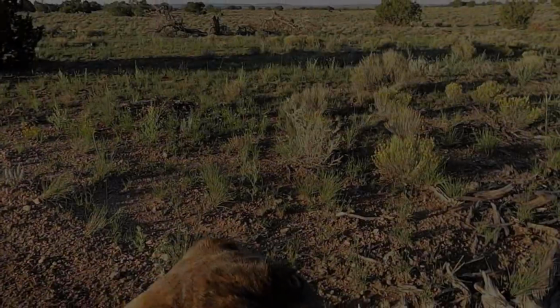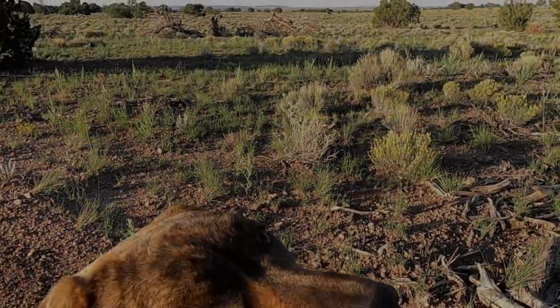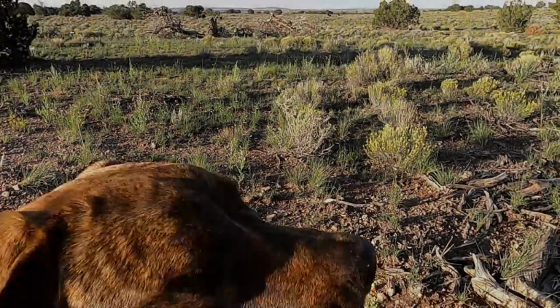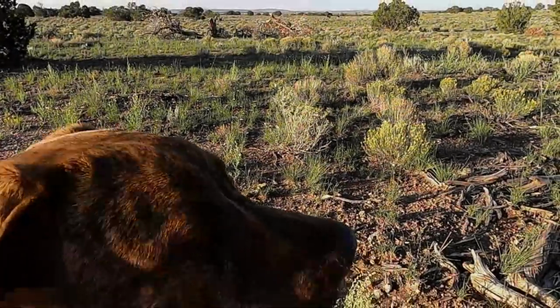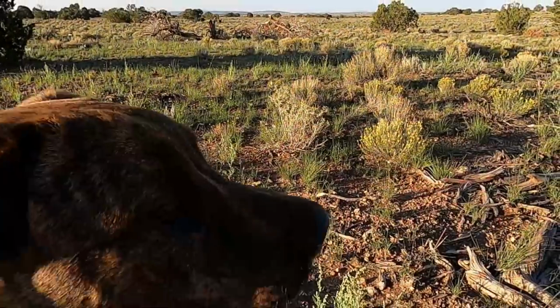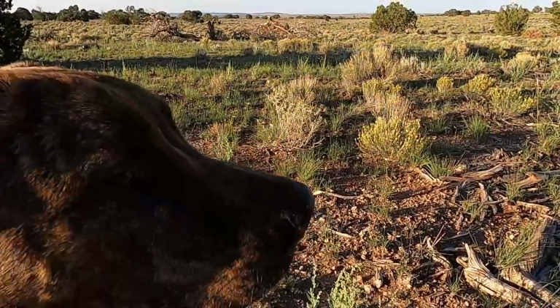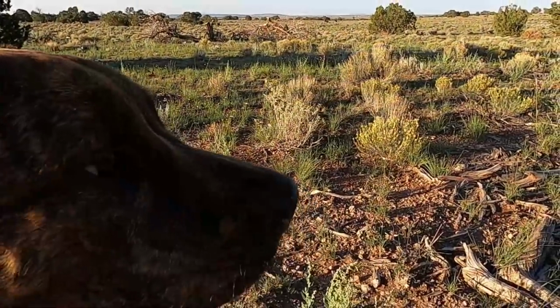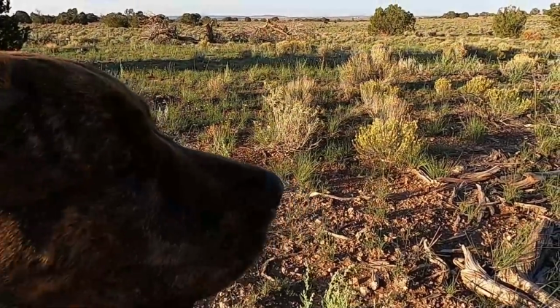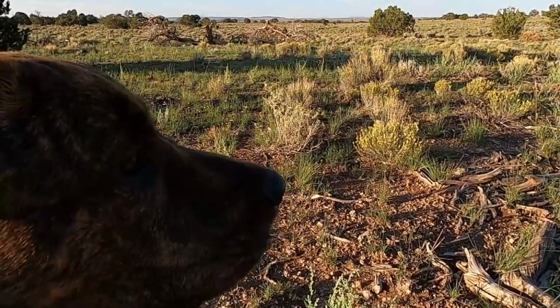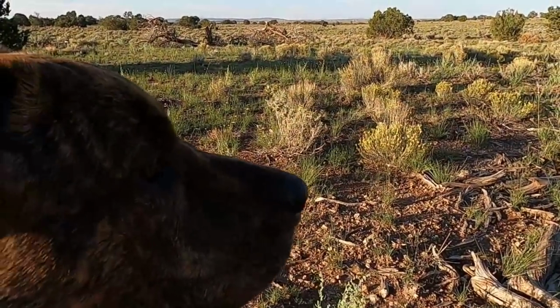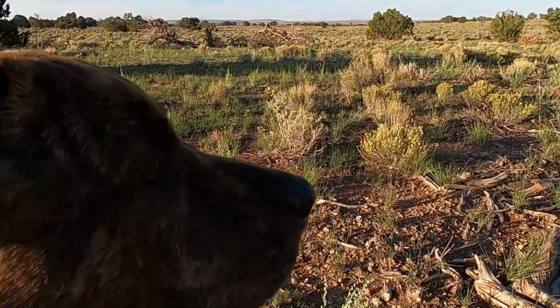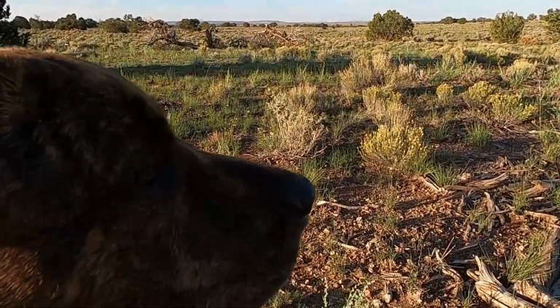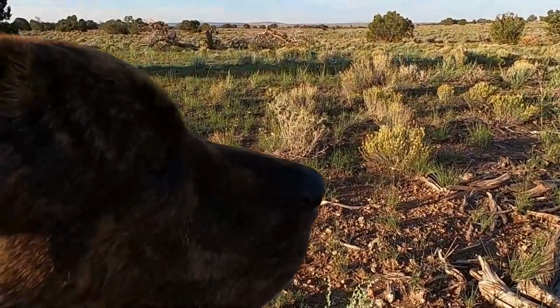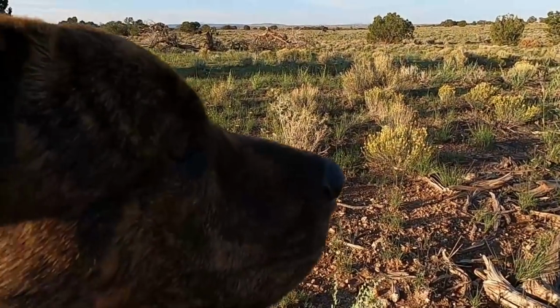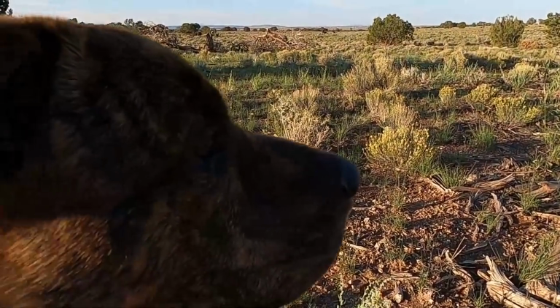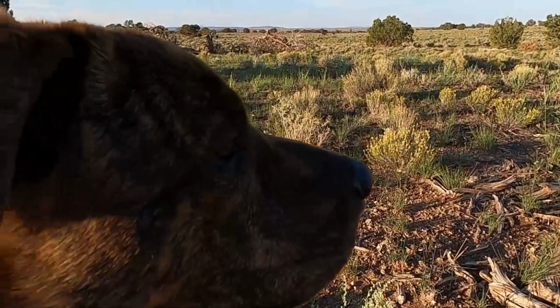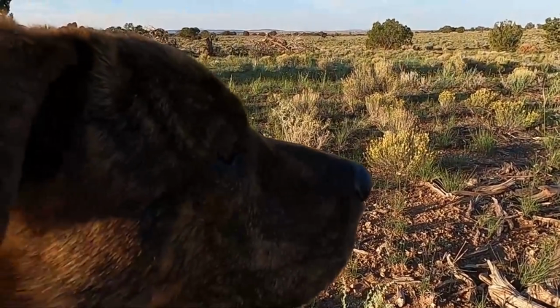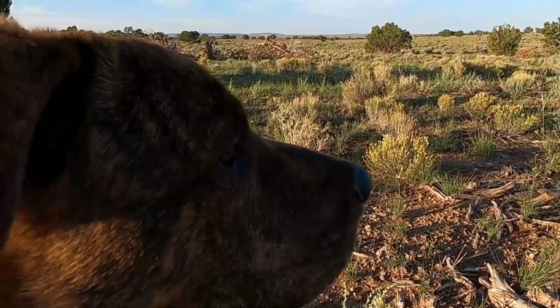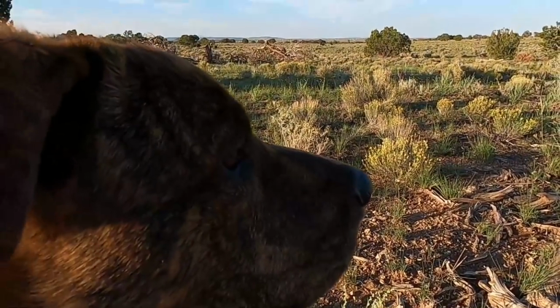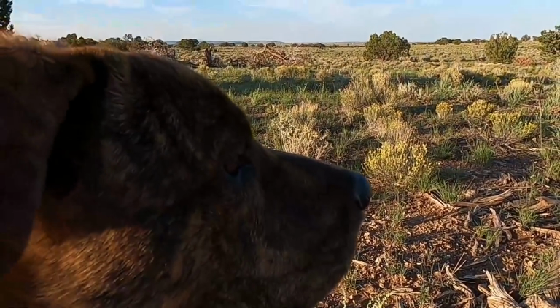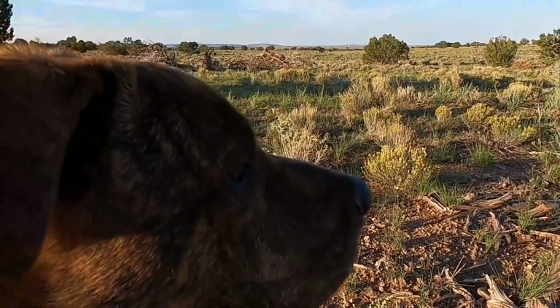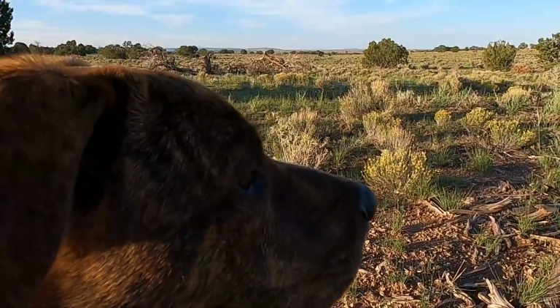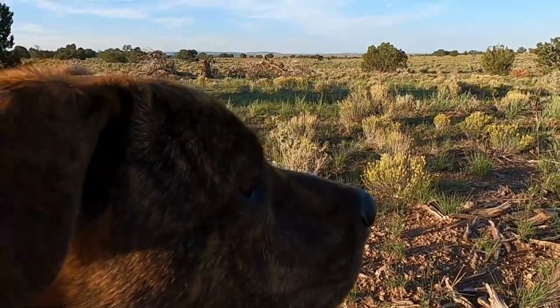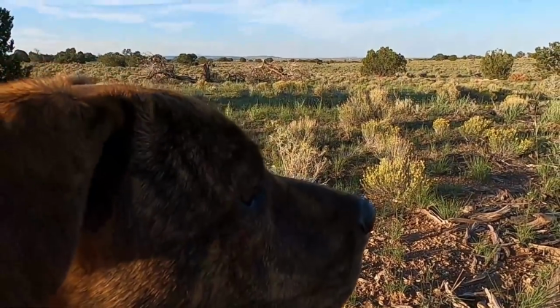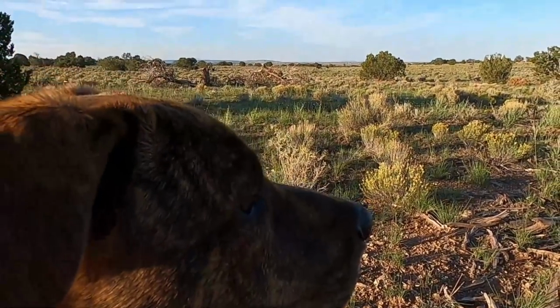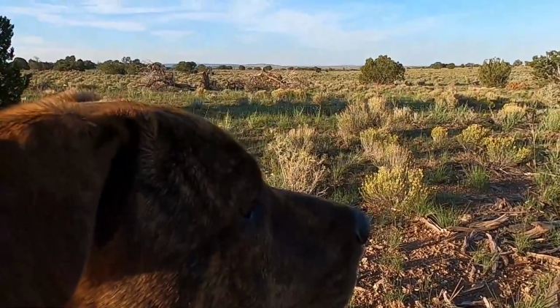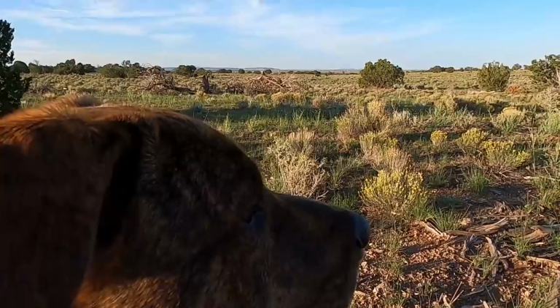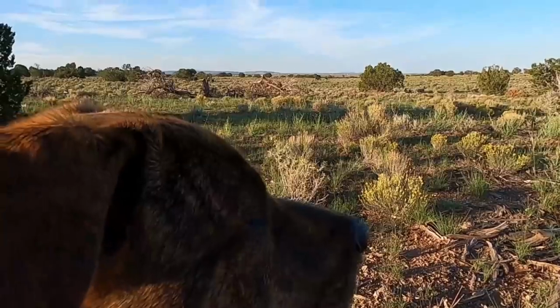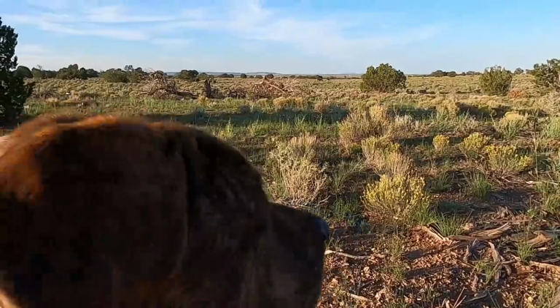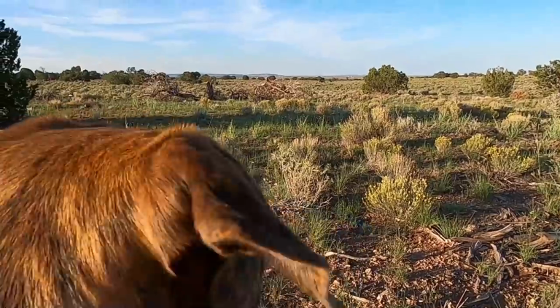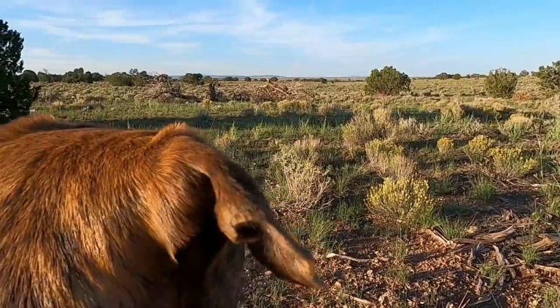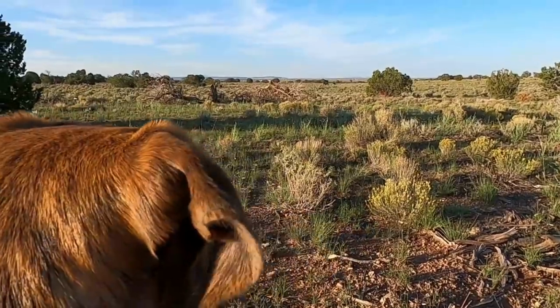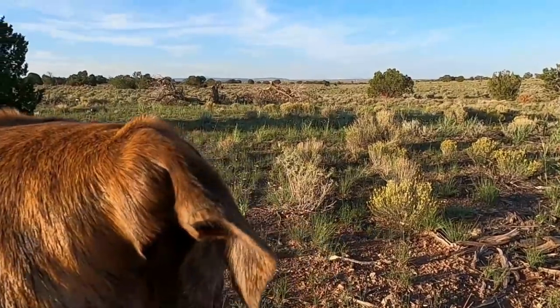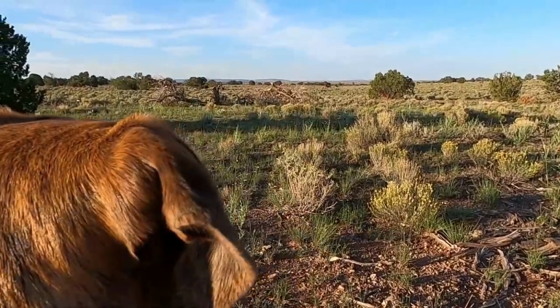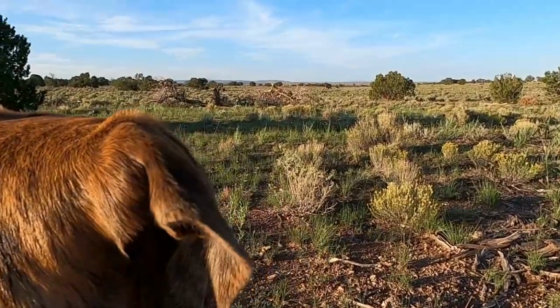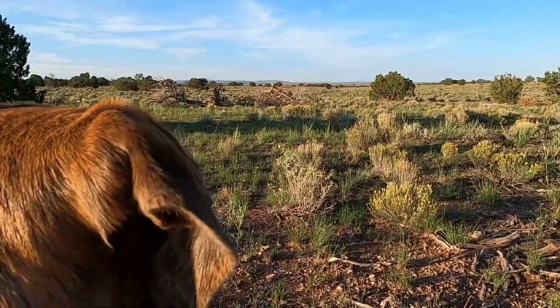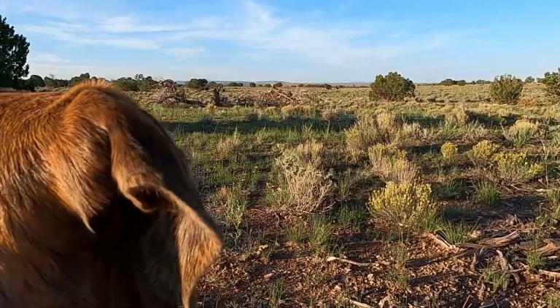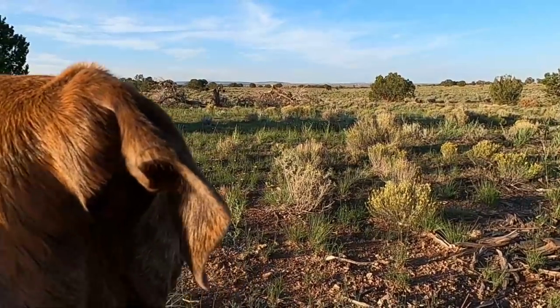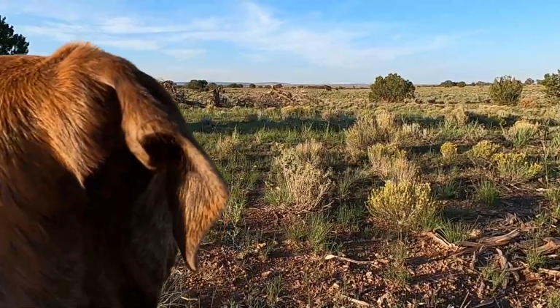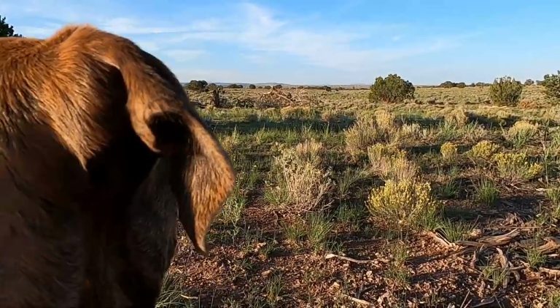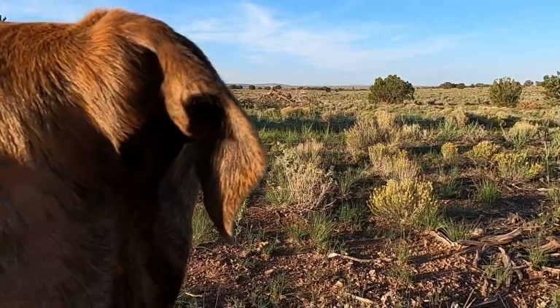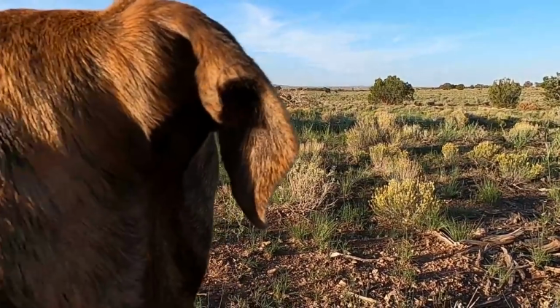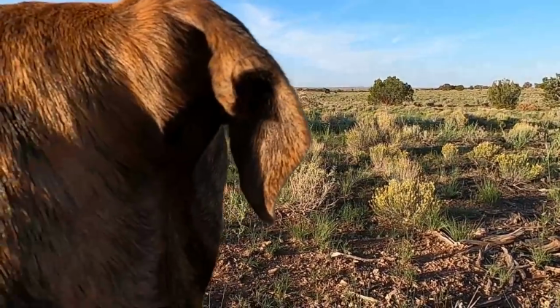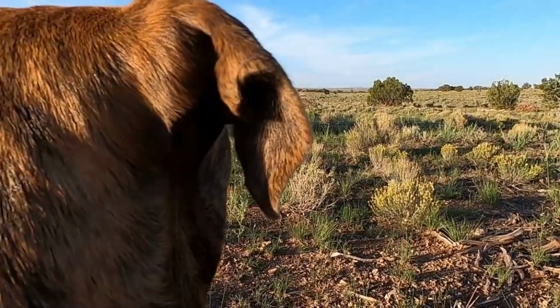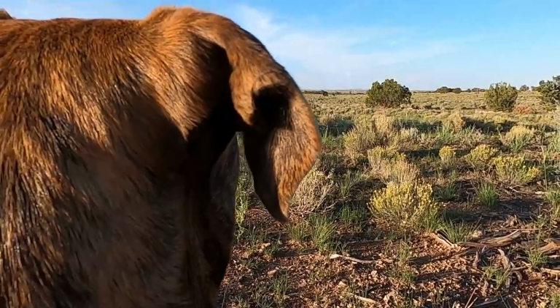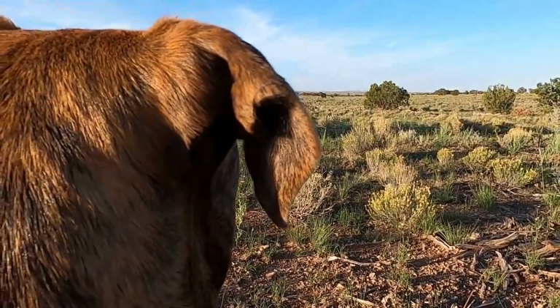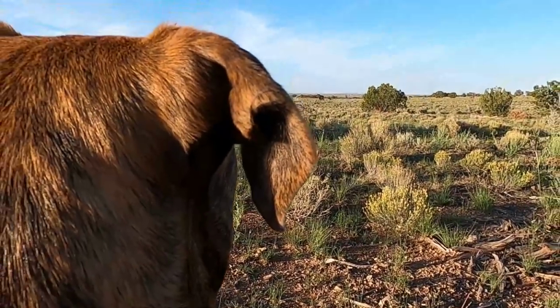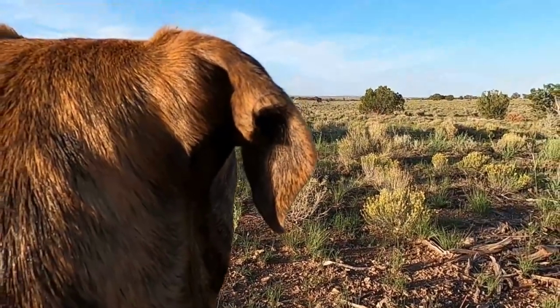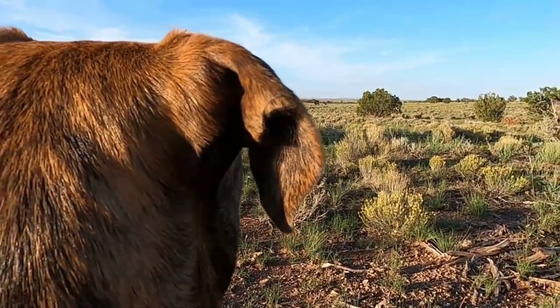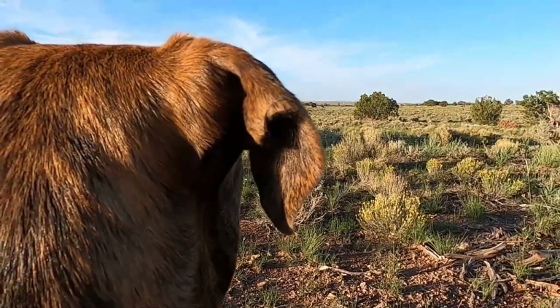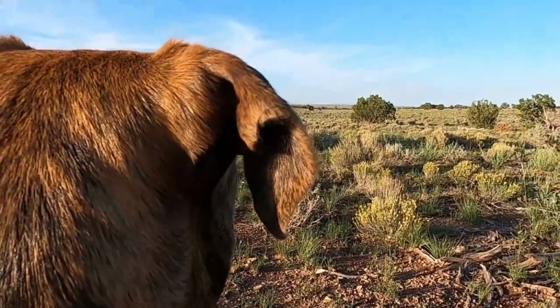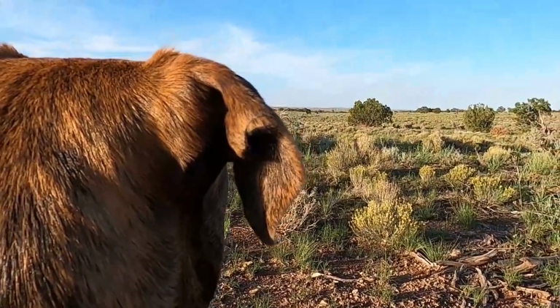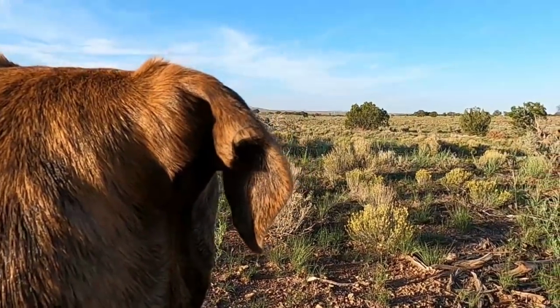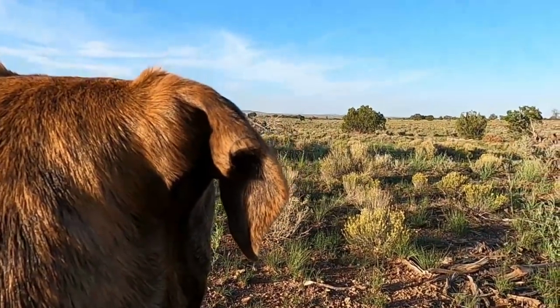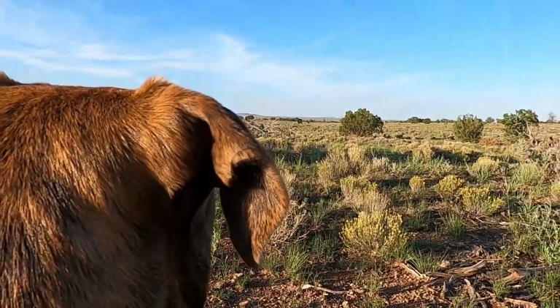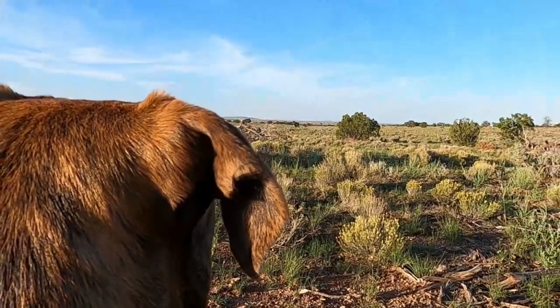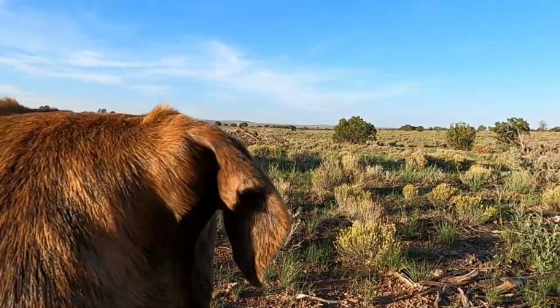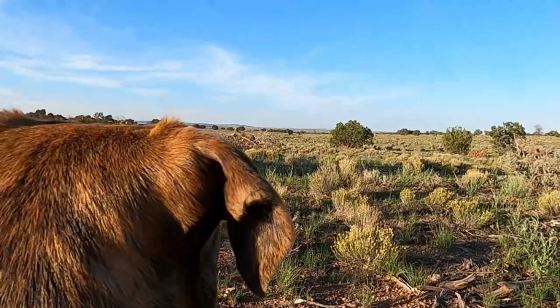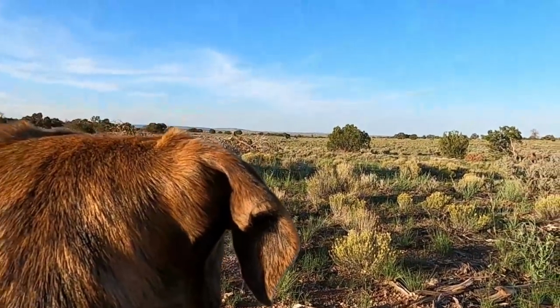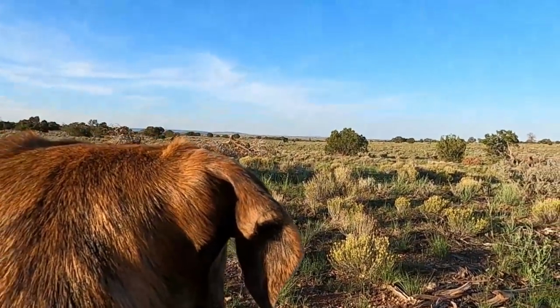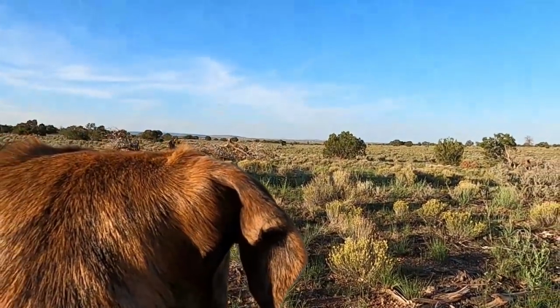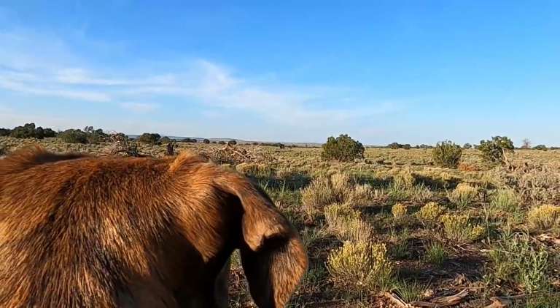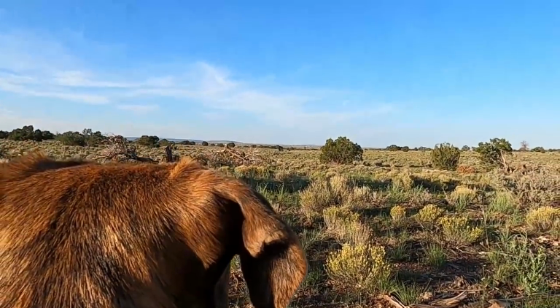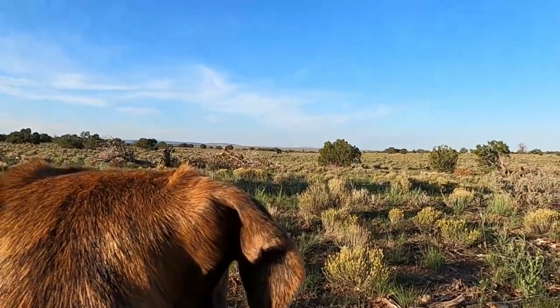What's that? Have you seen the cows? Have you seen those cows over there?